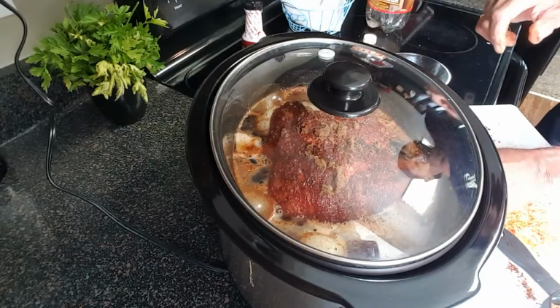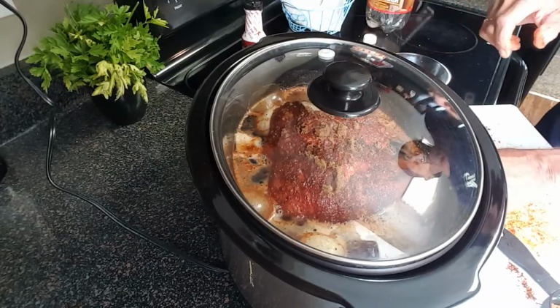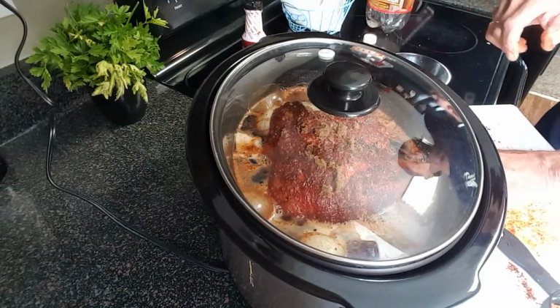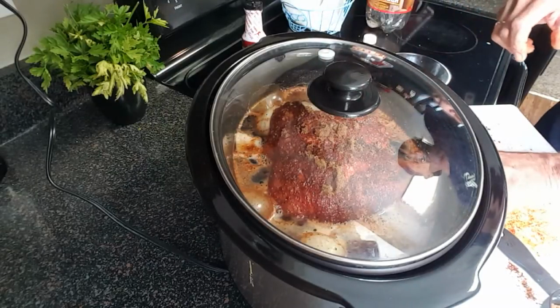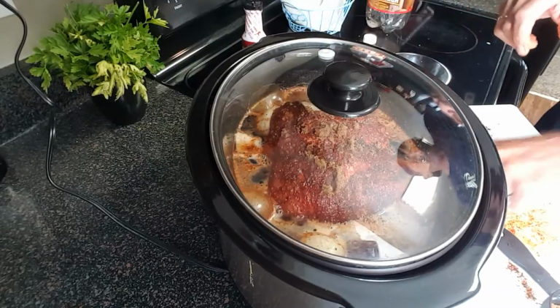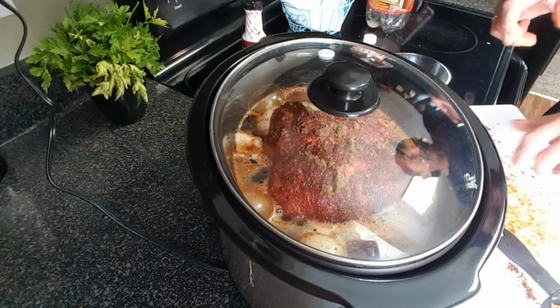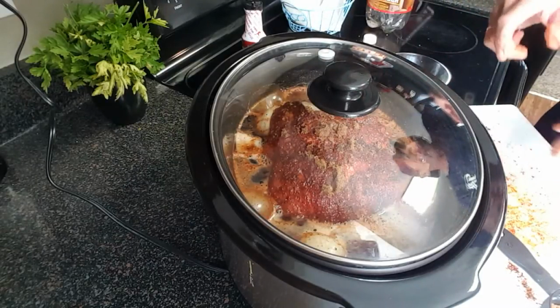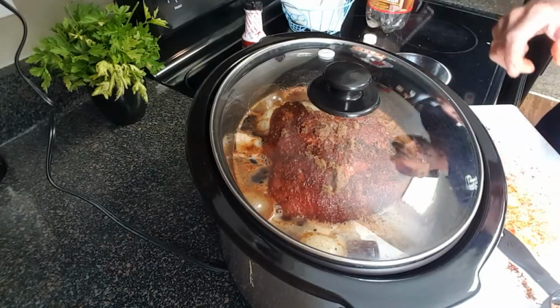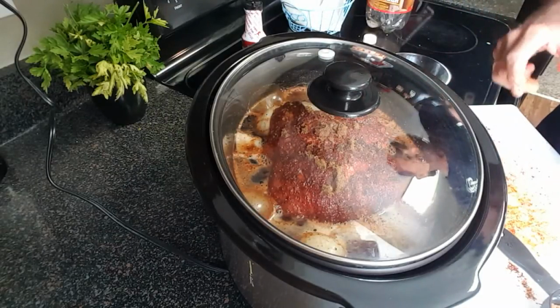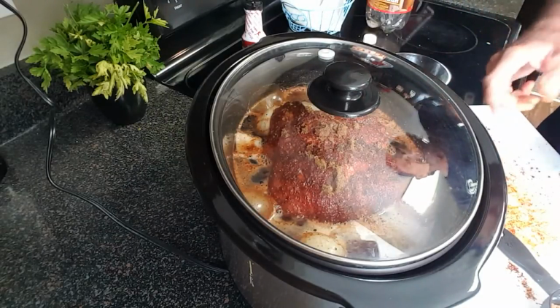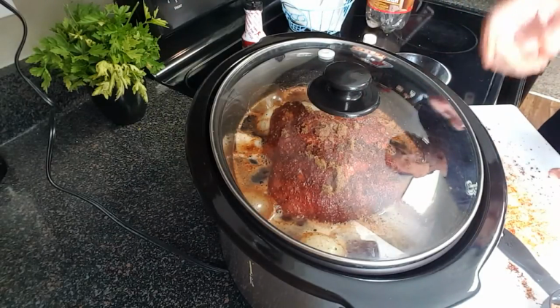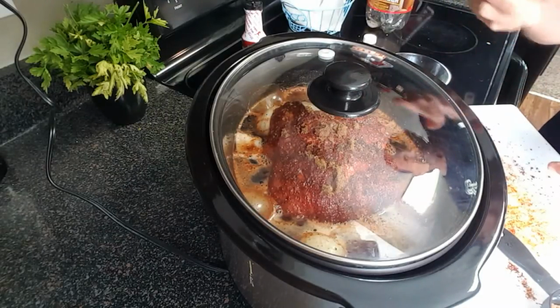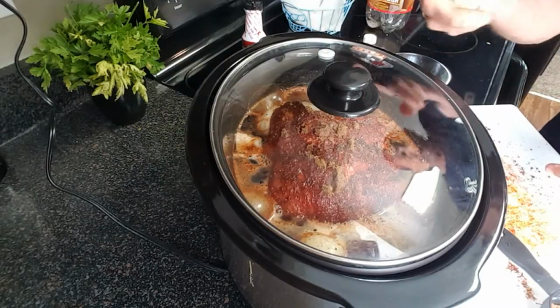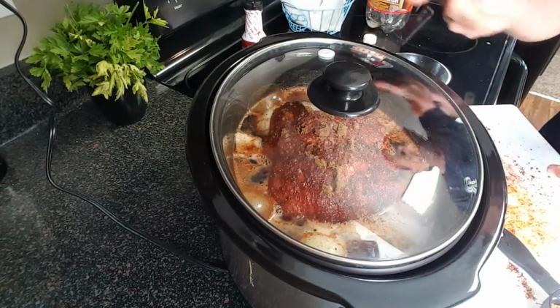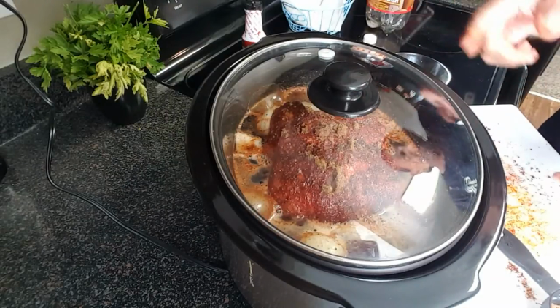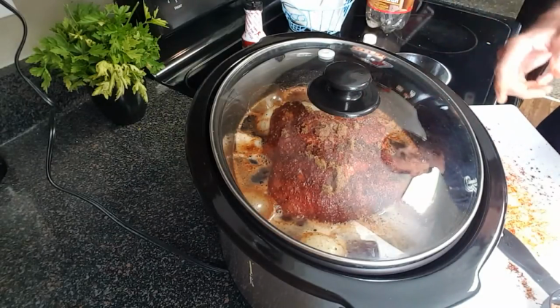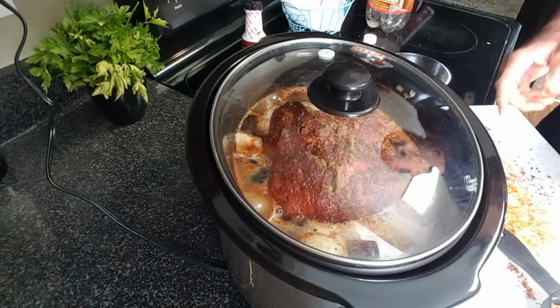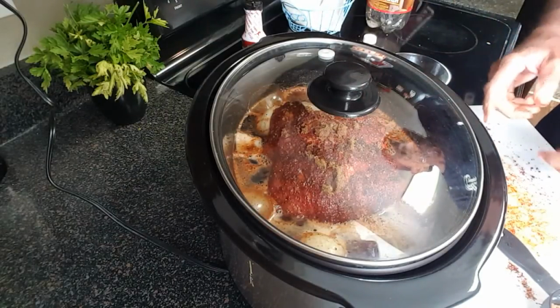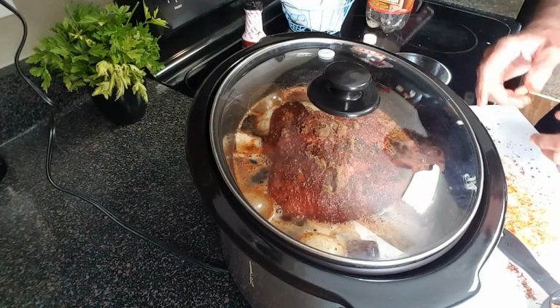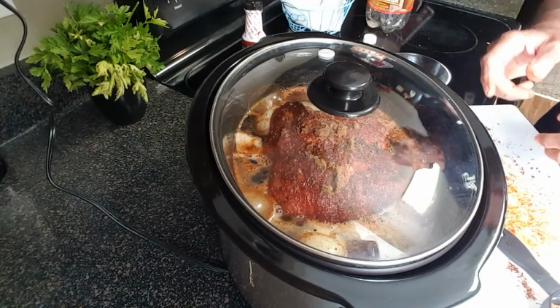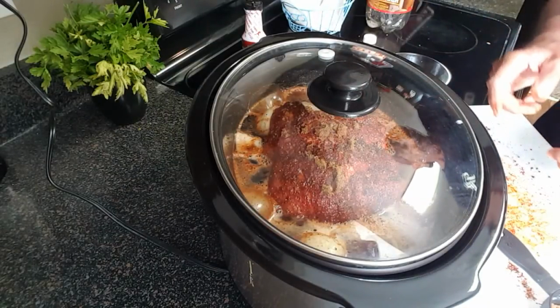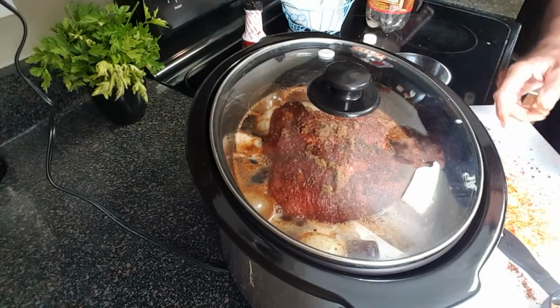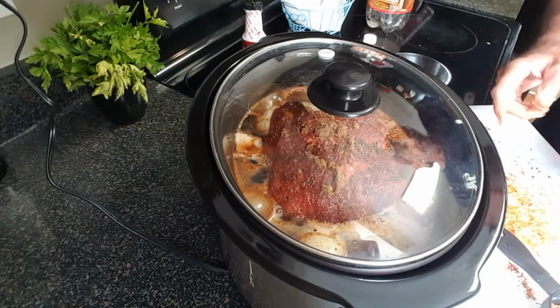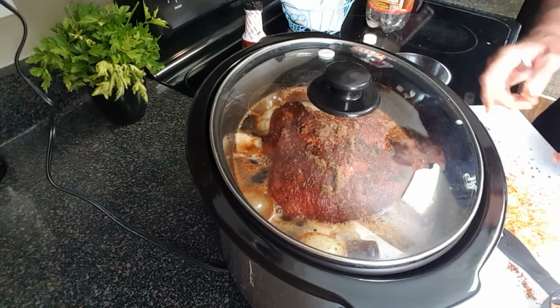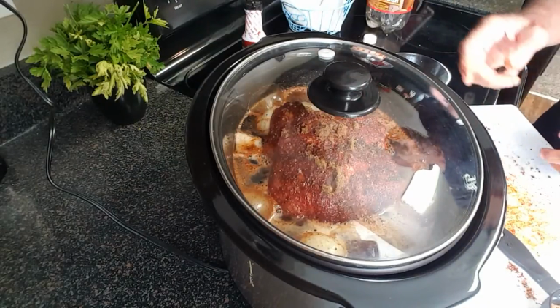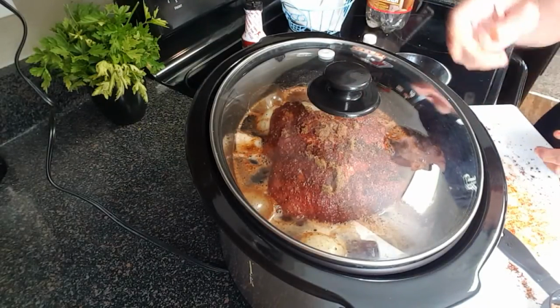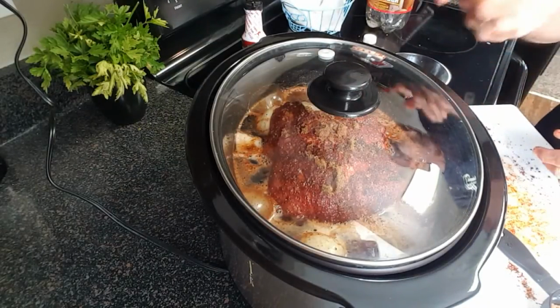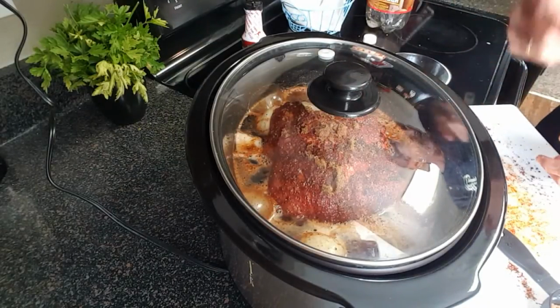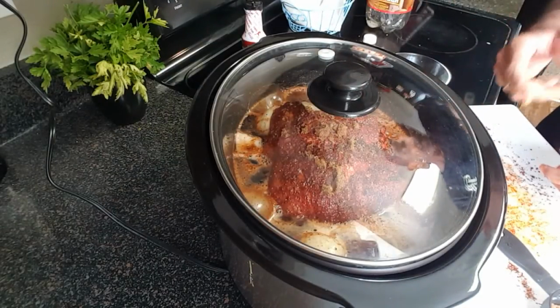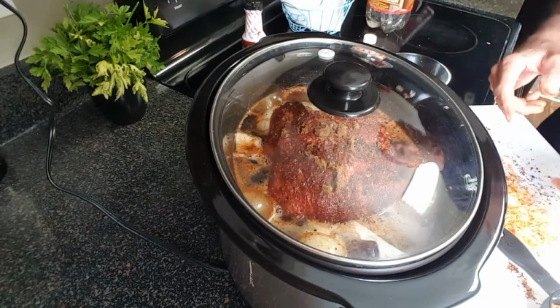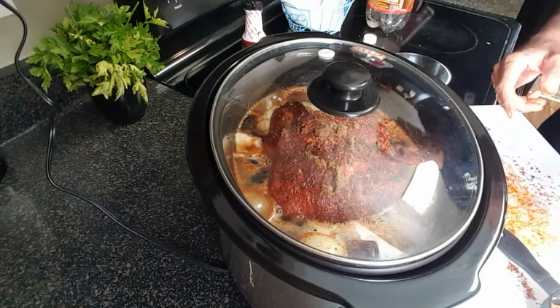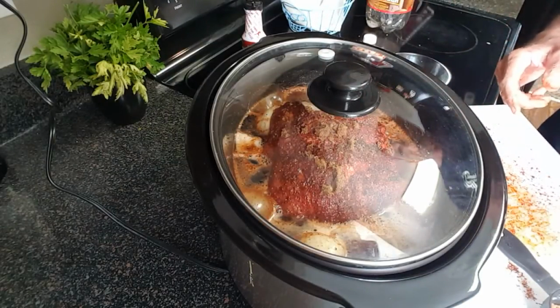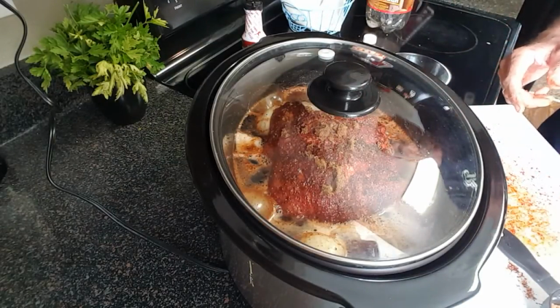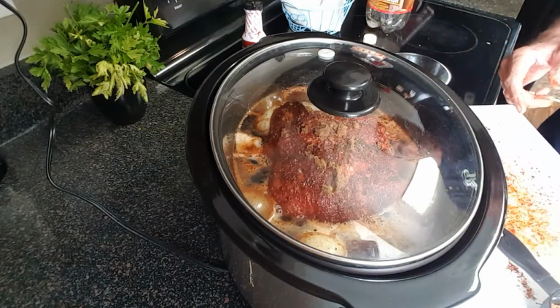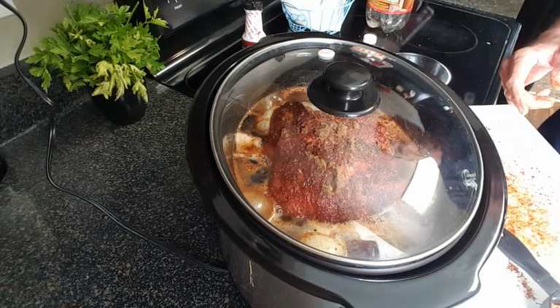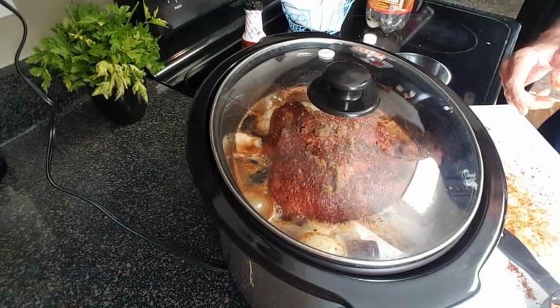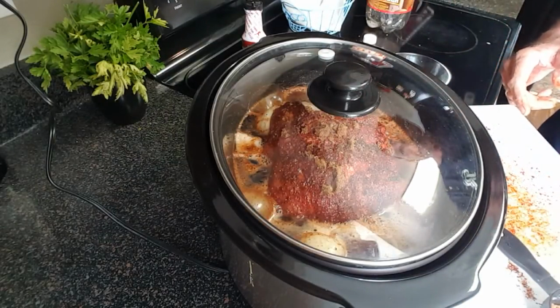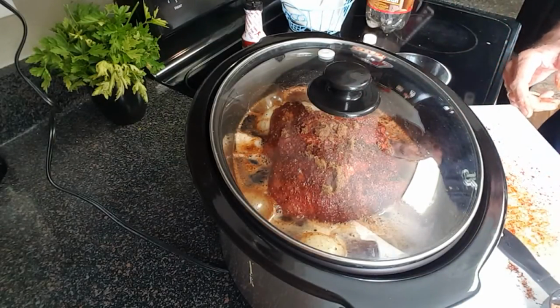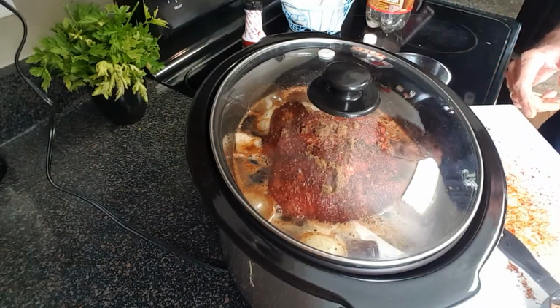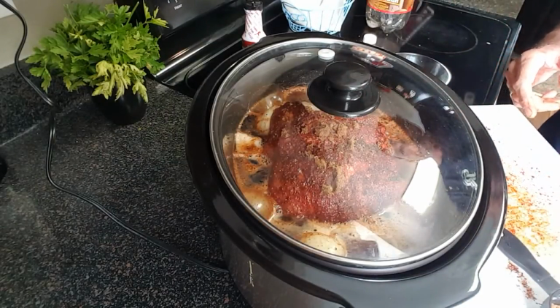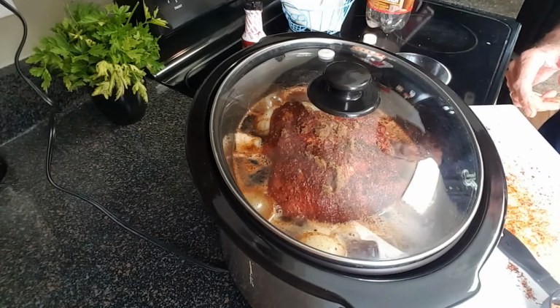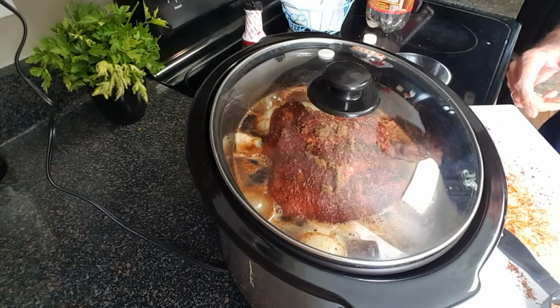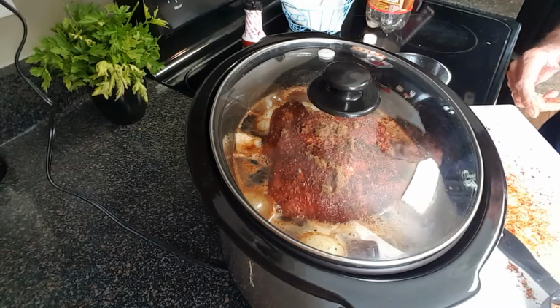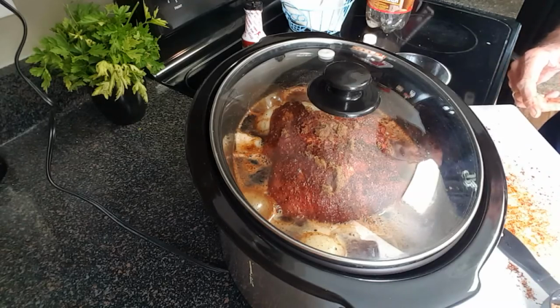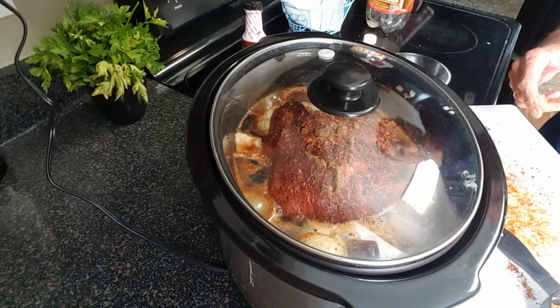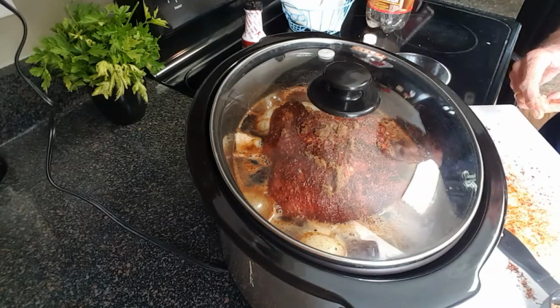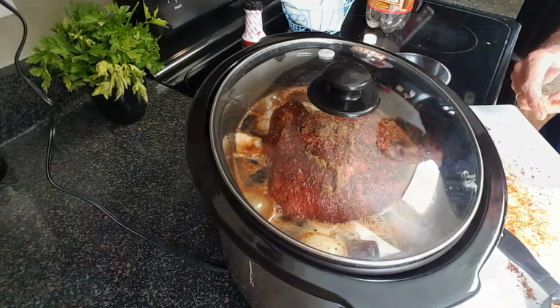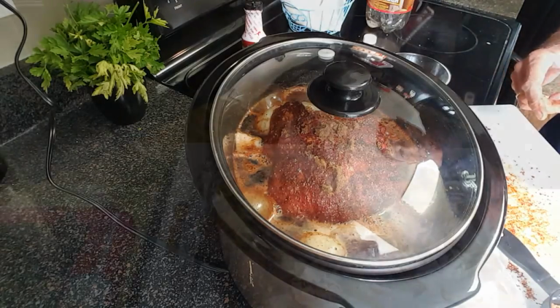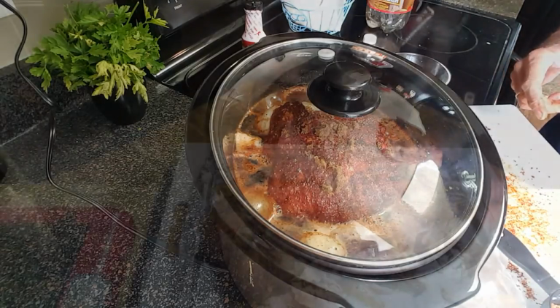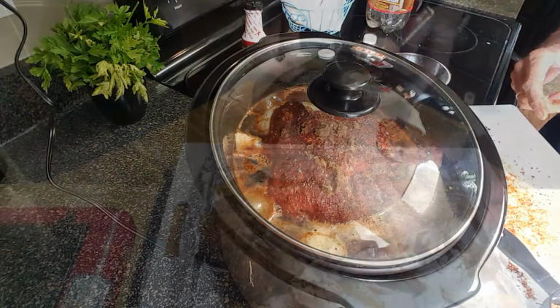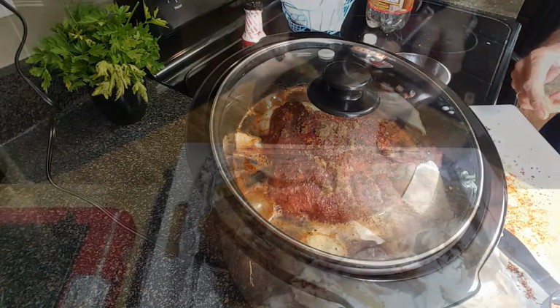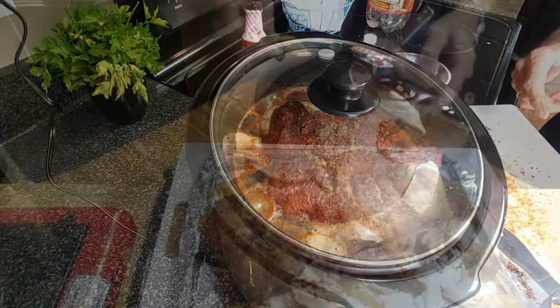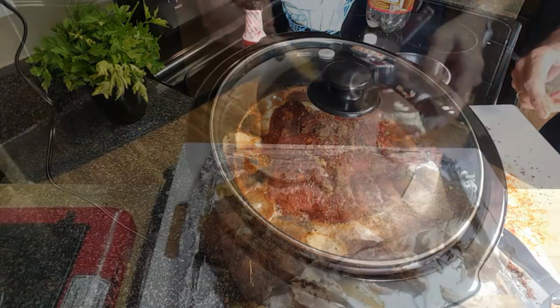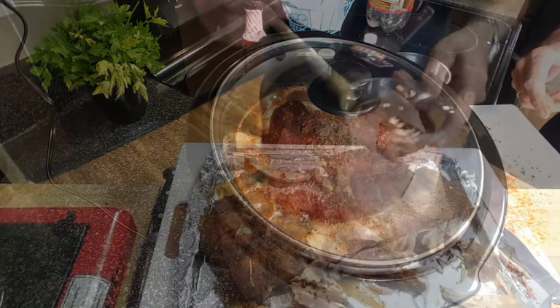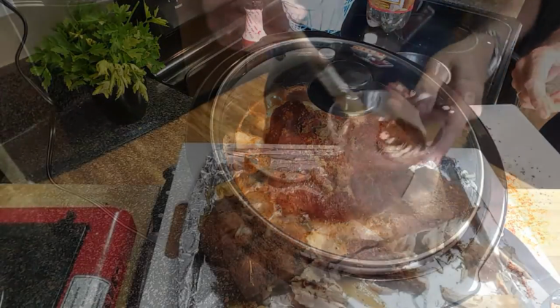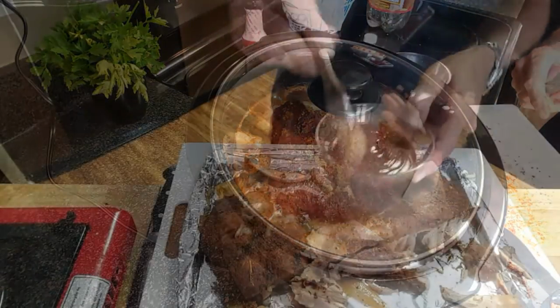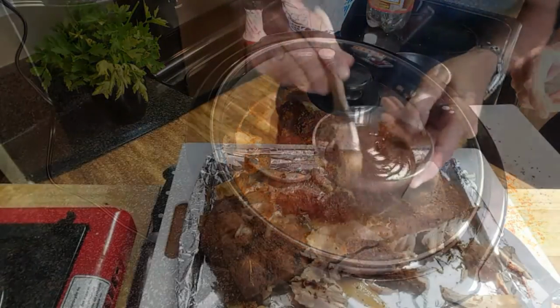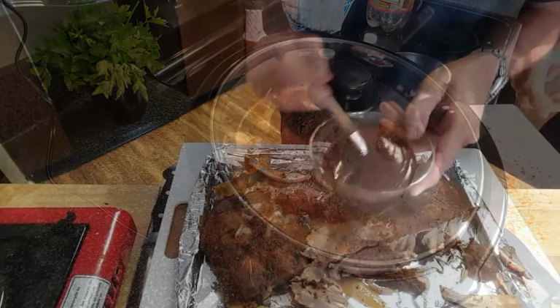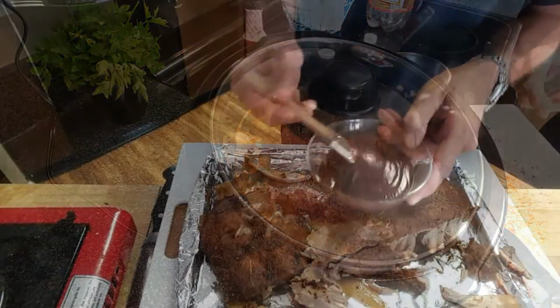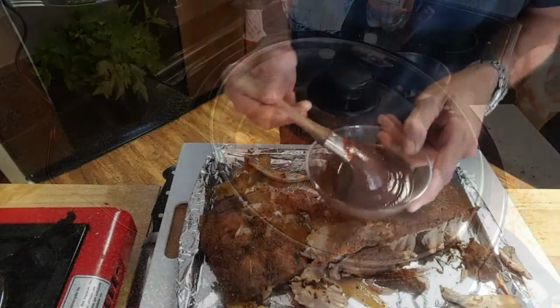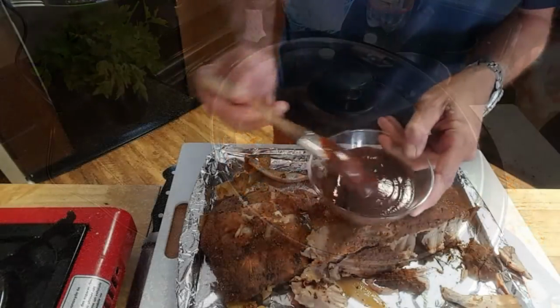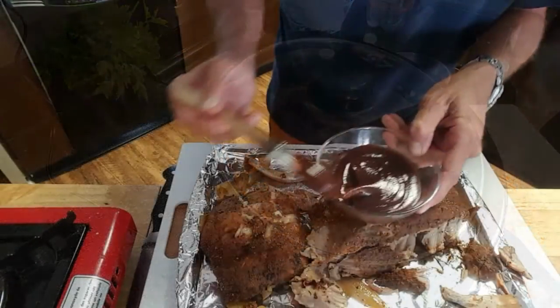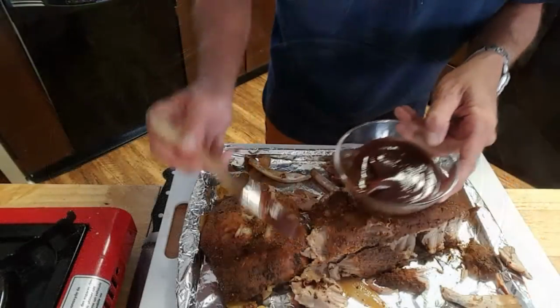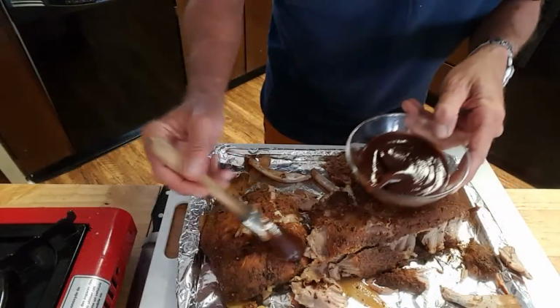The only thing left to do is cover it, set it on low for six to eight hours, and we'll be ready to eat.